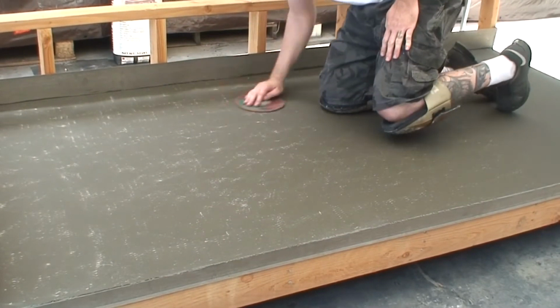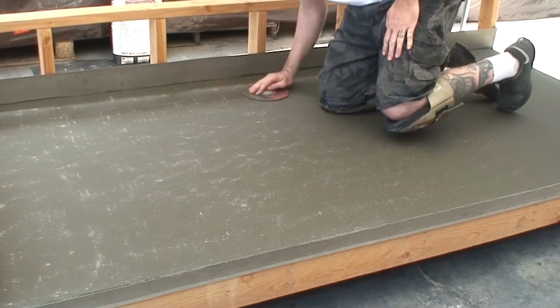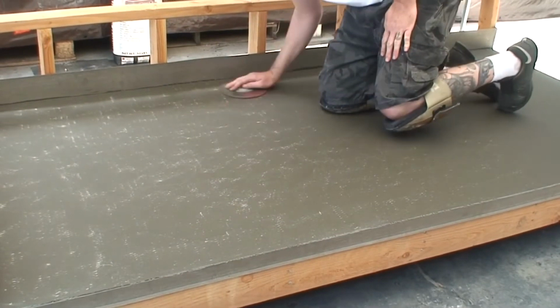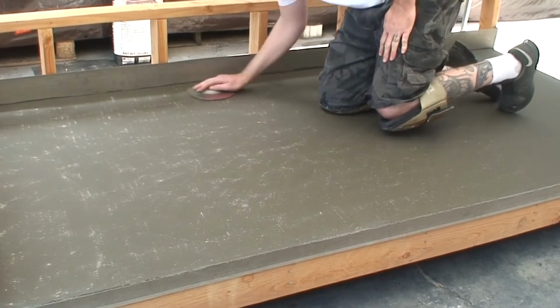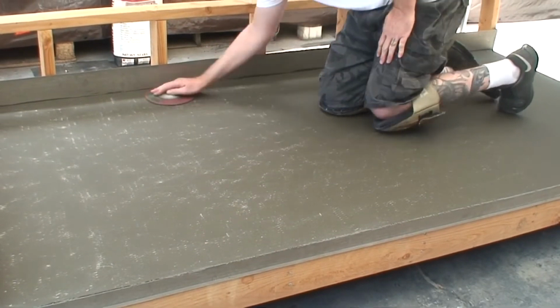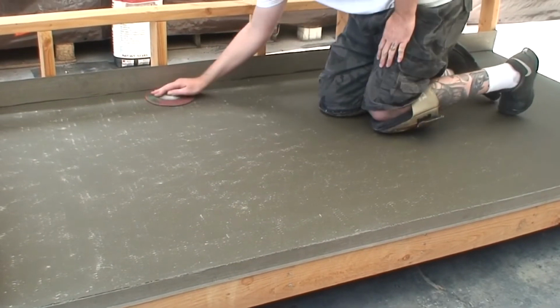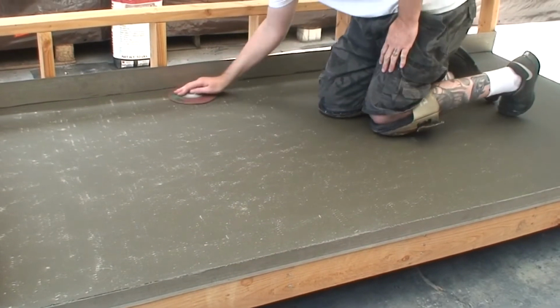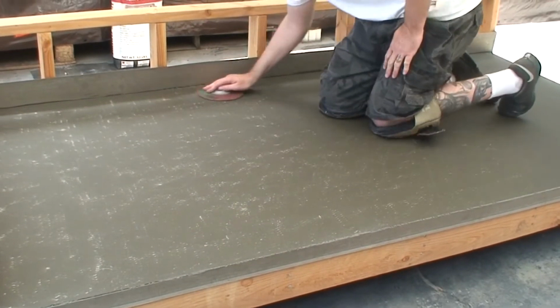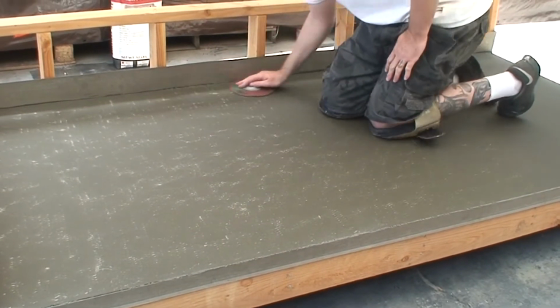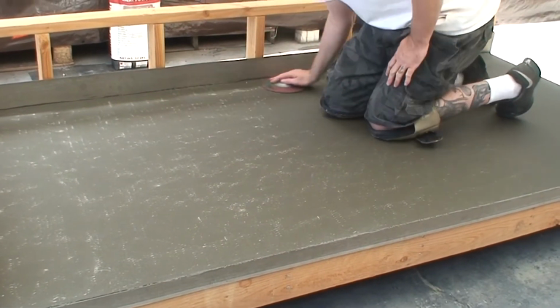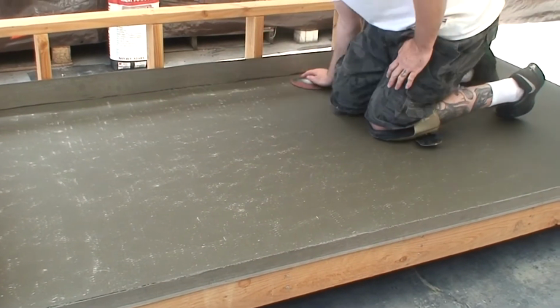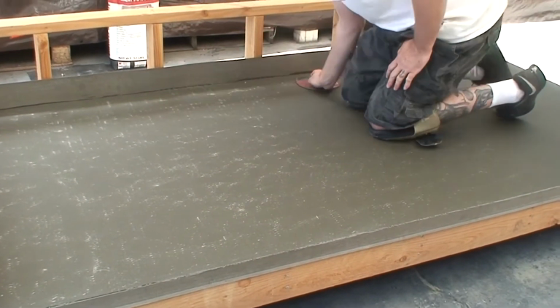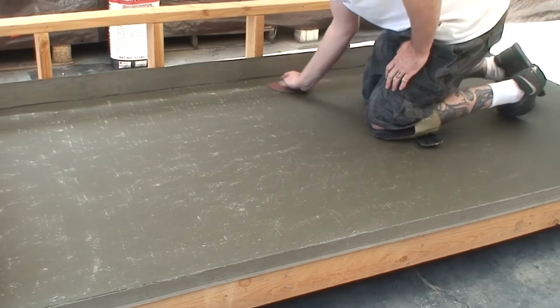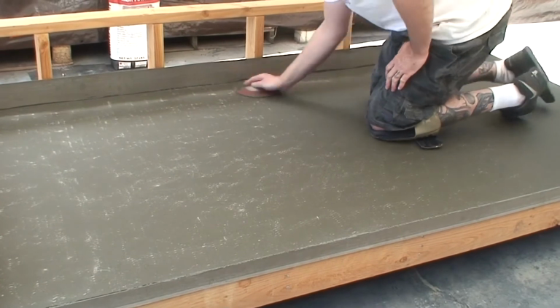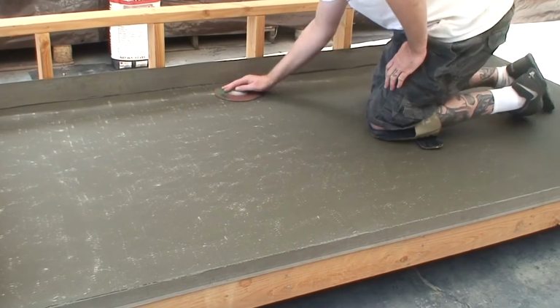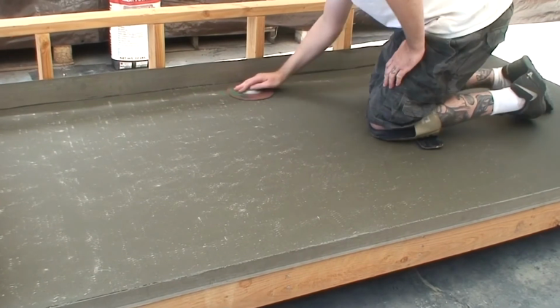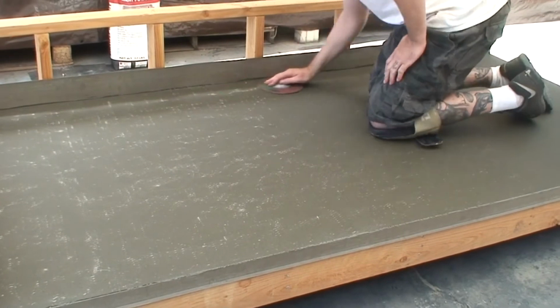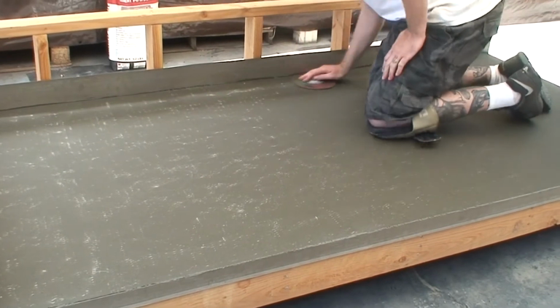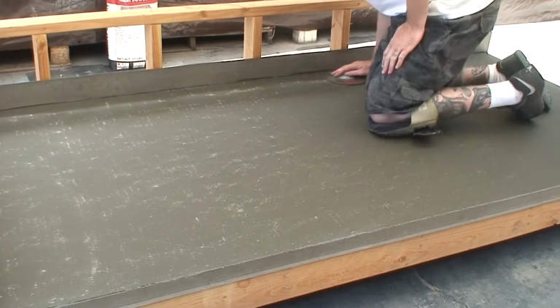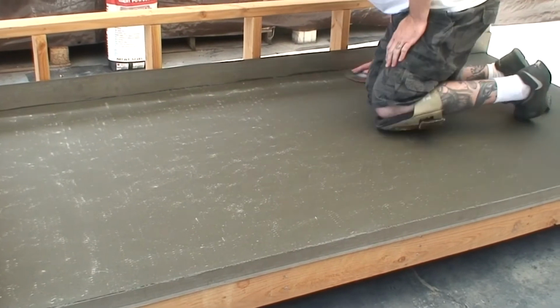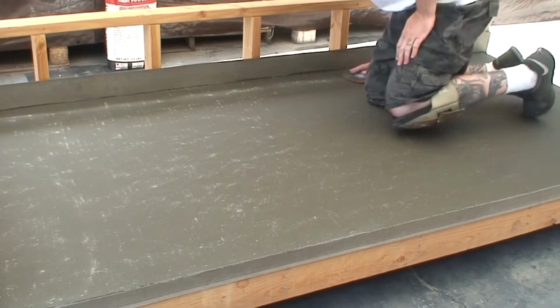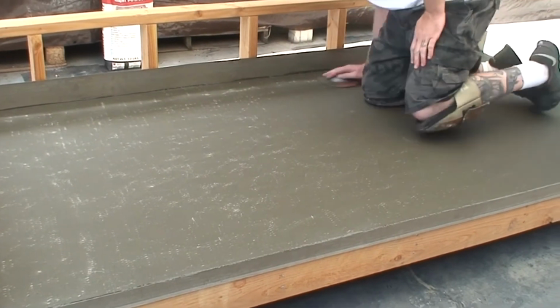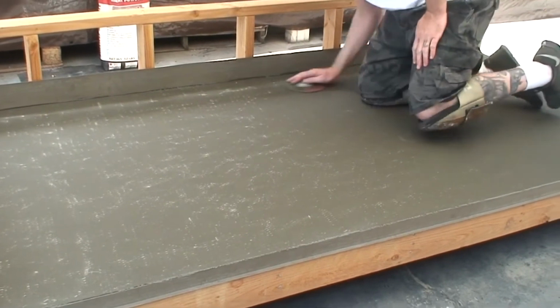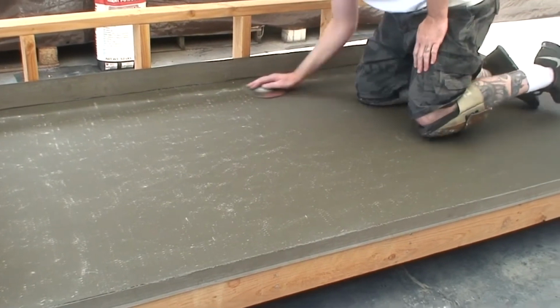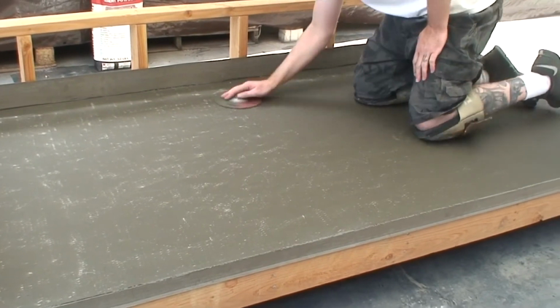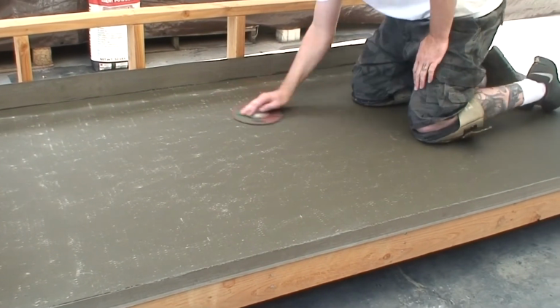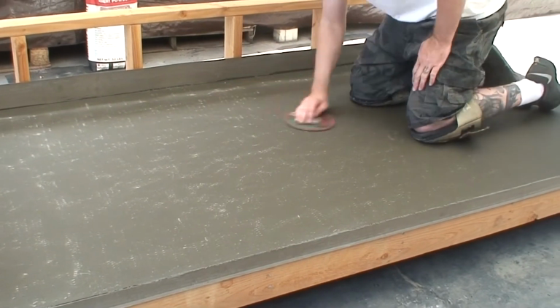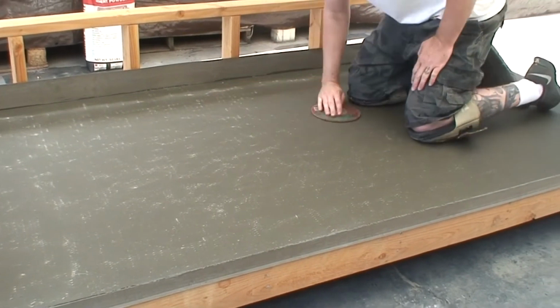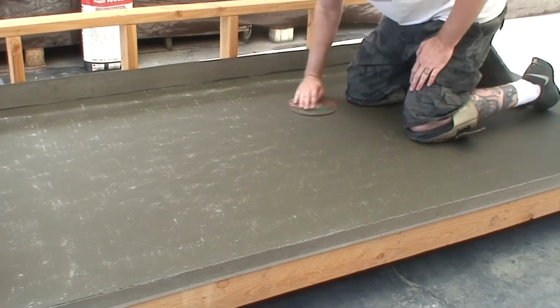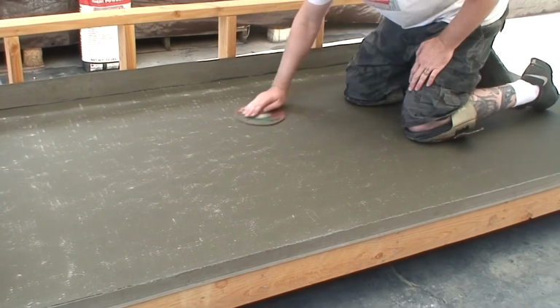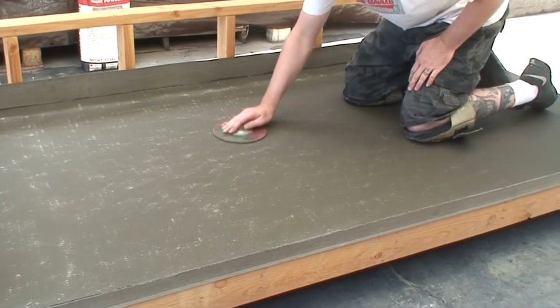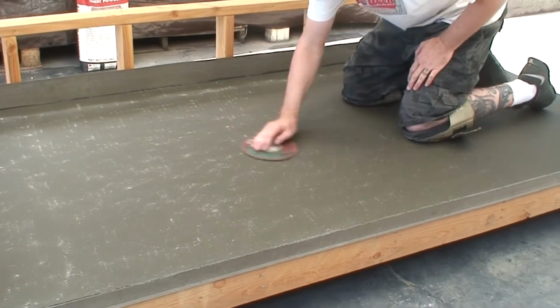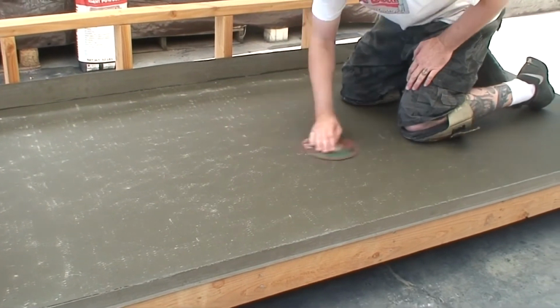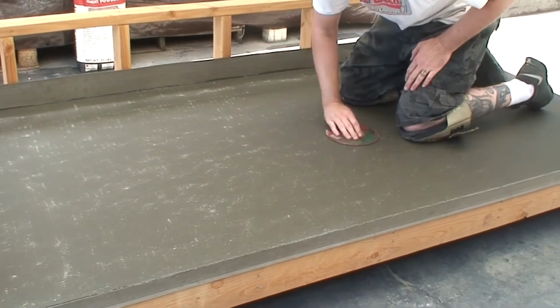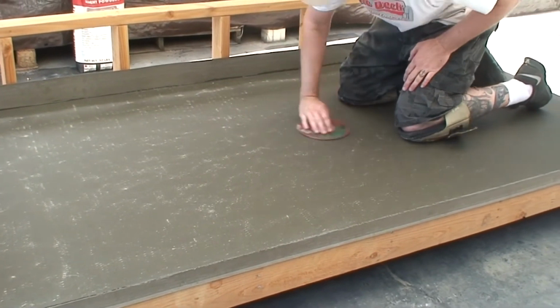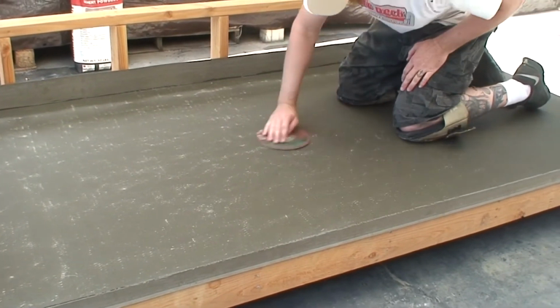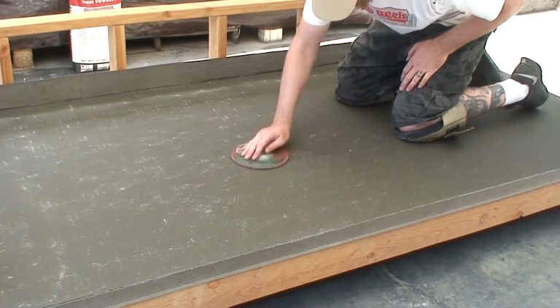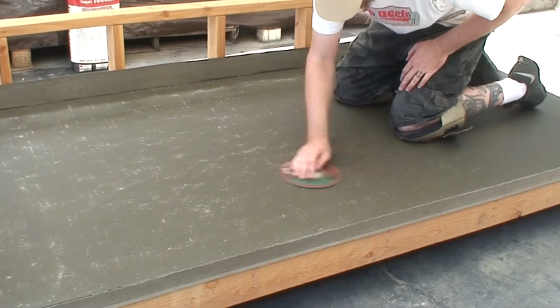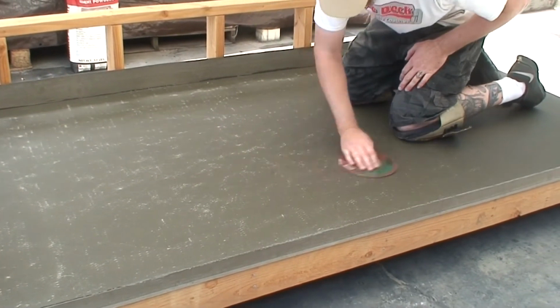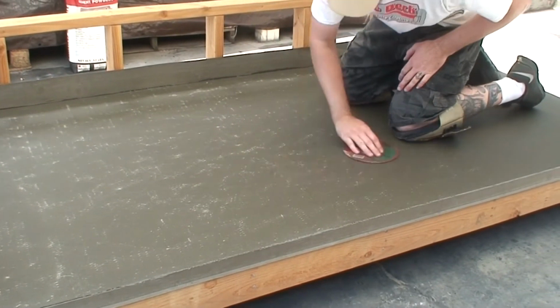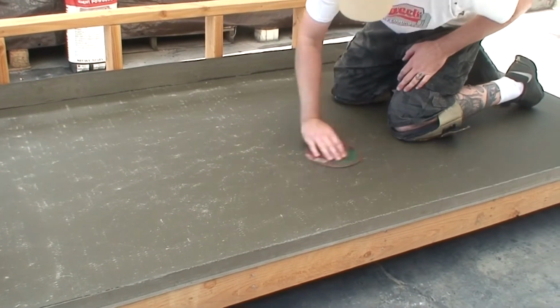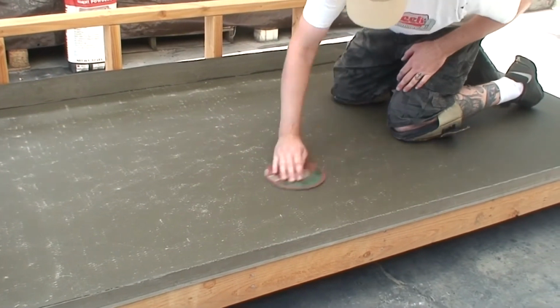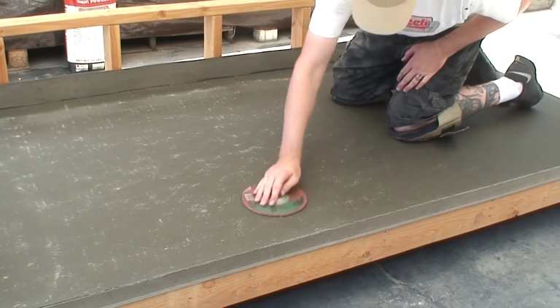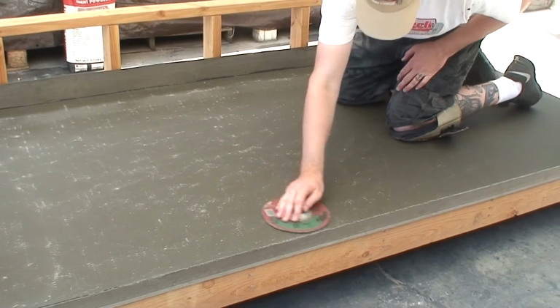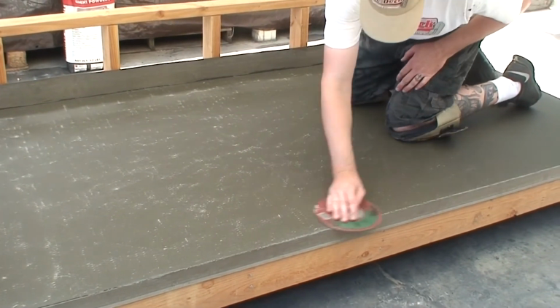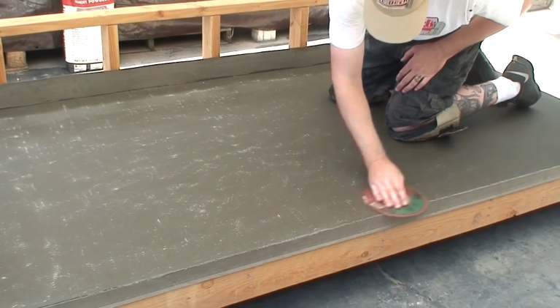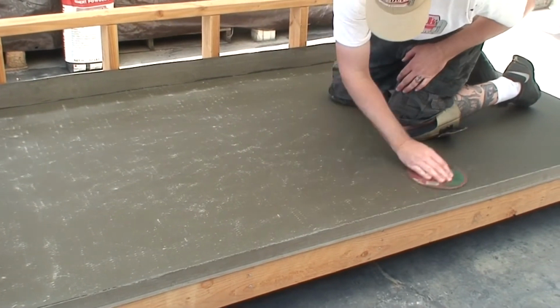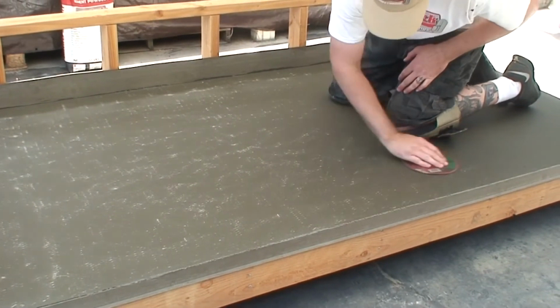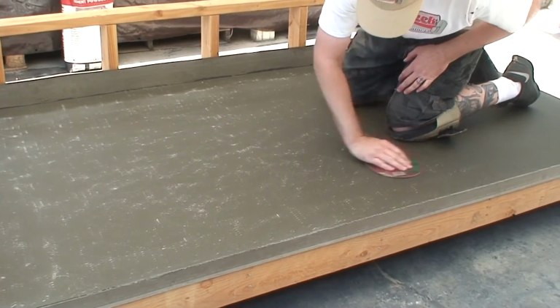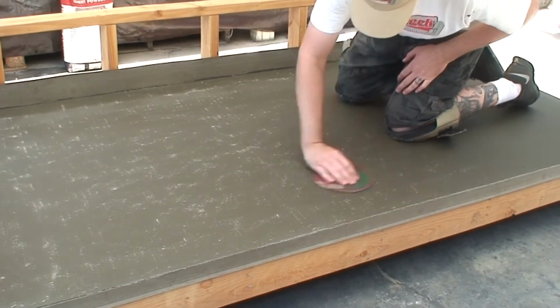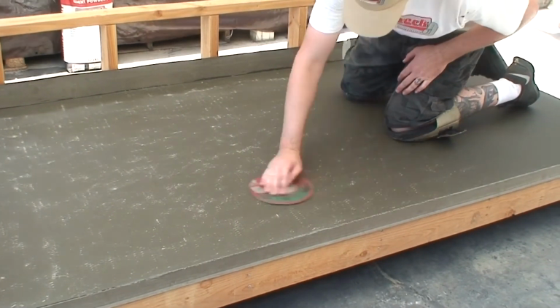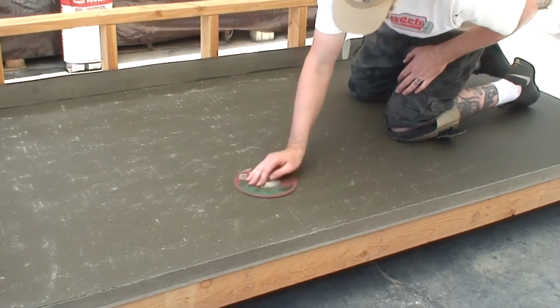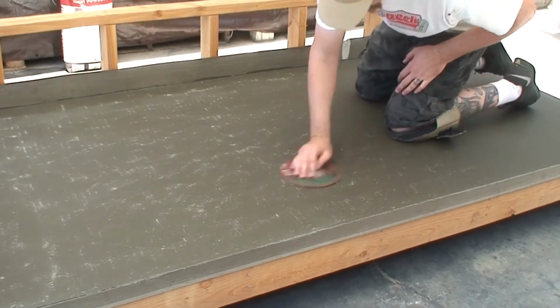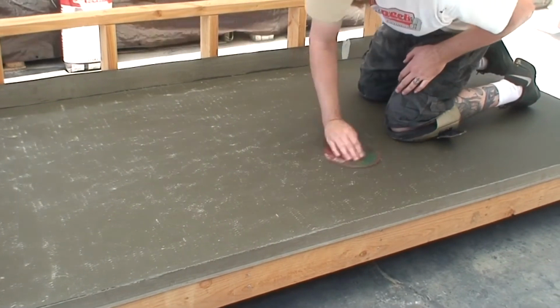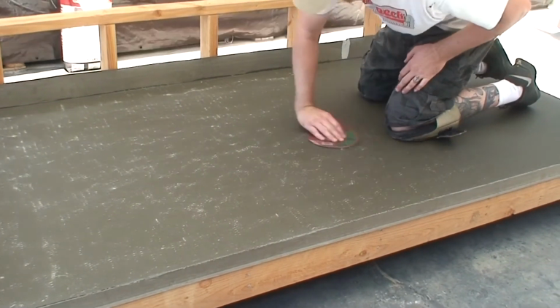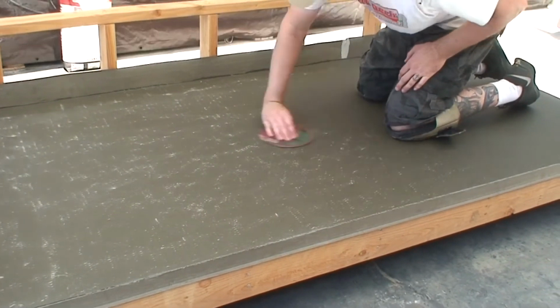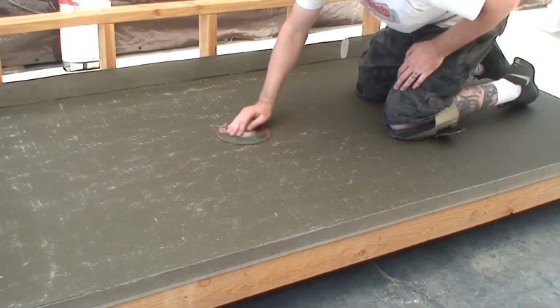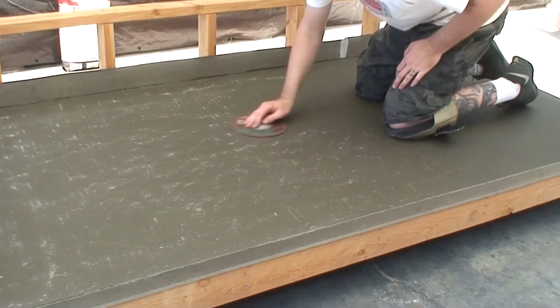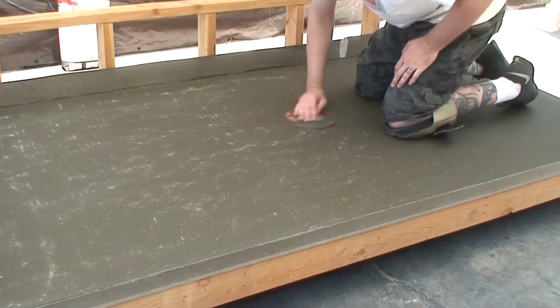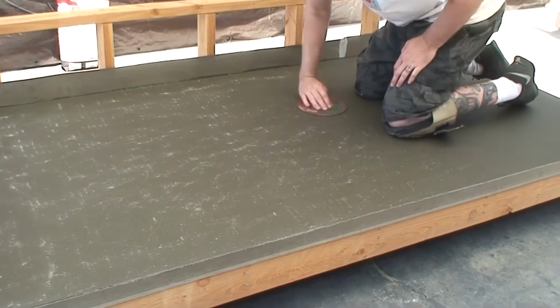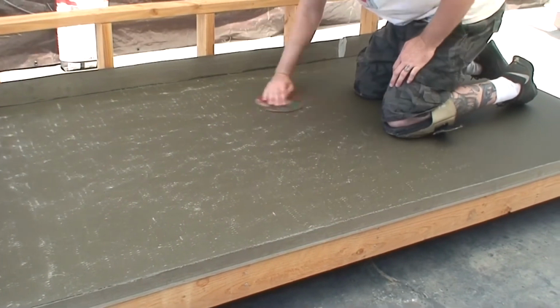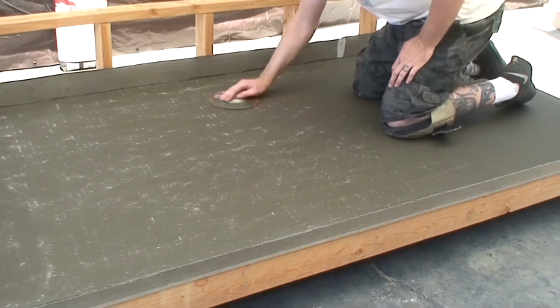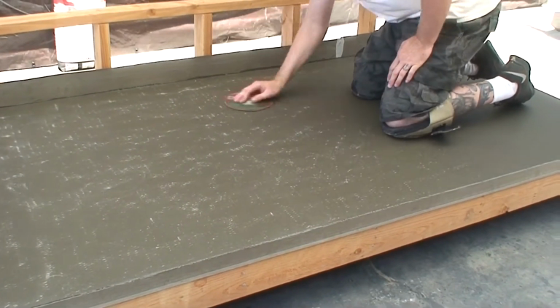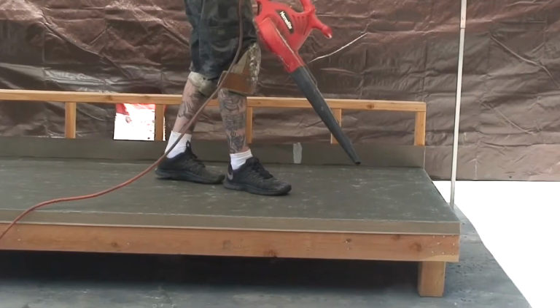Sweep the surface or use an electric leaf blower to remove any dust or loose debris off the deck before the next cement application.